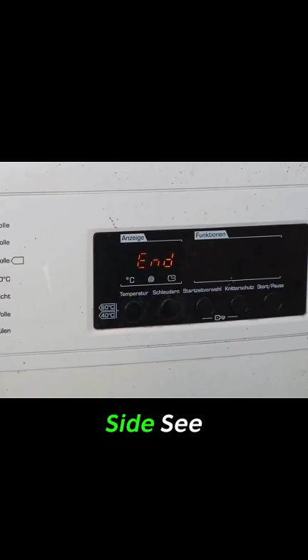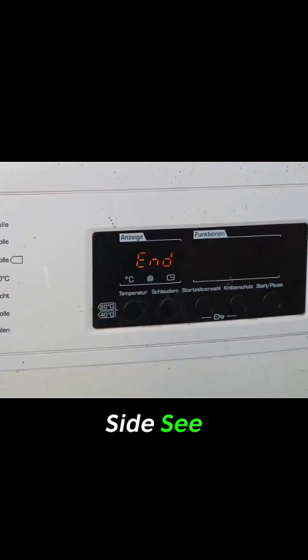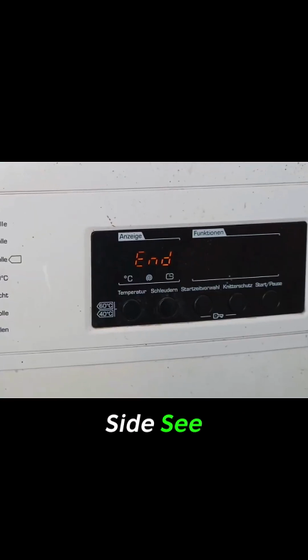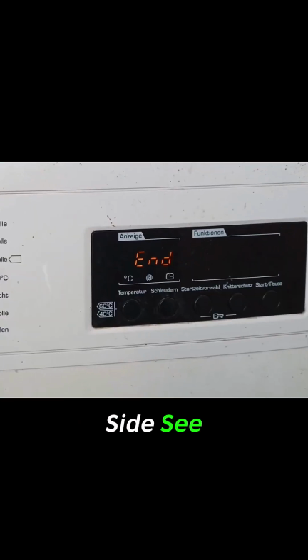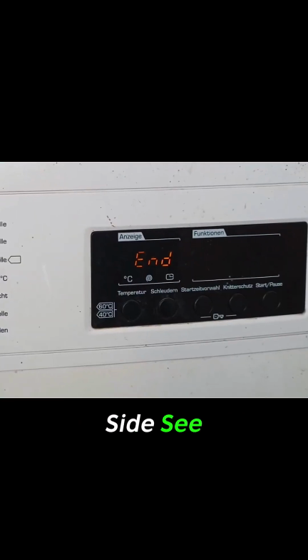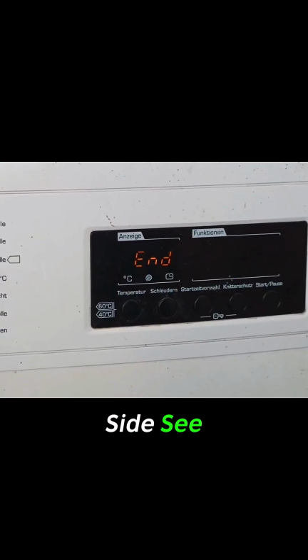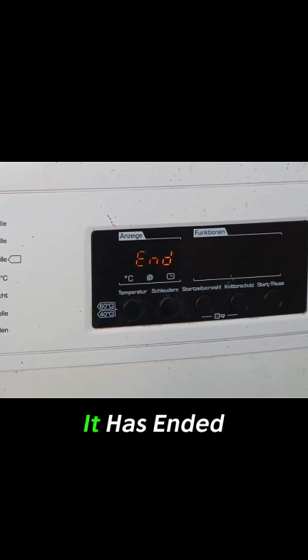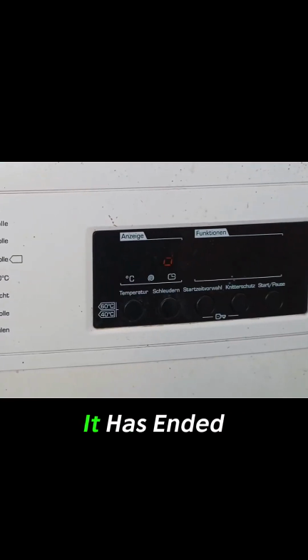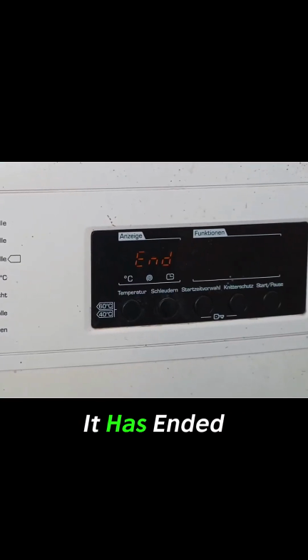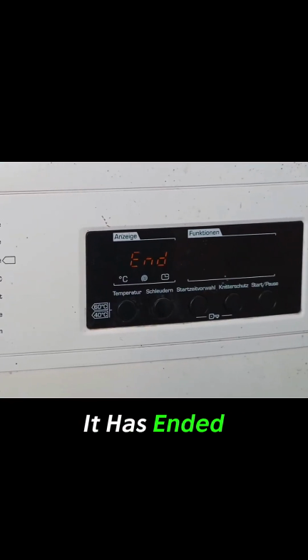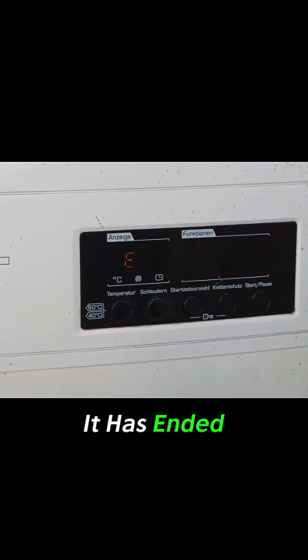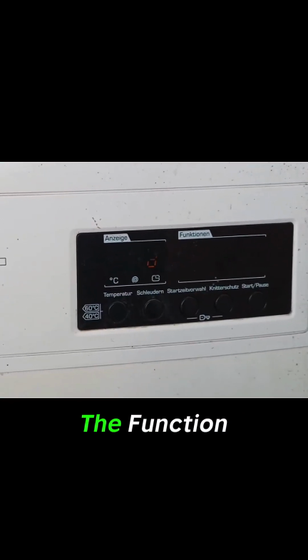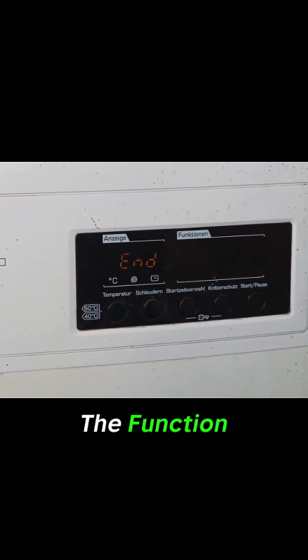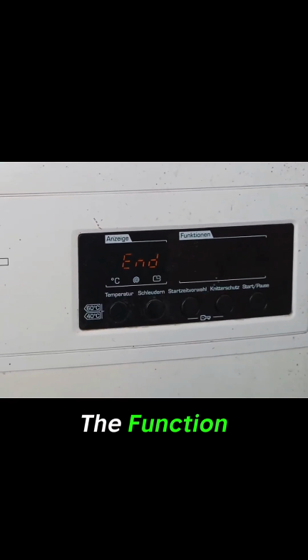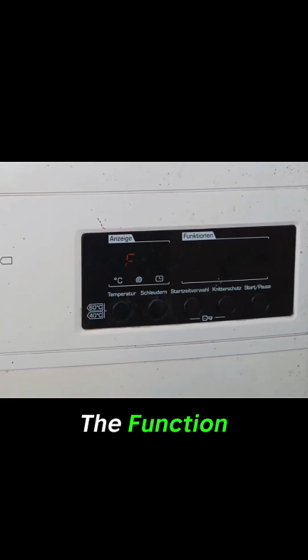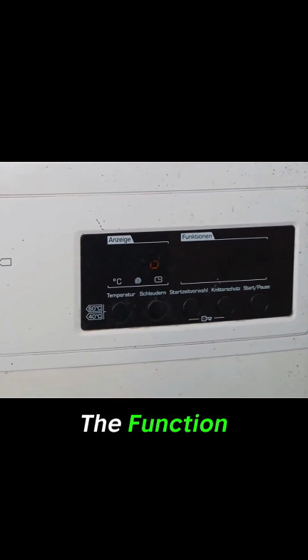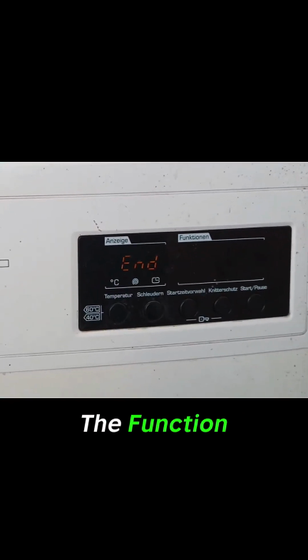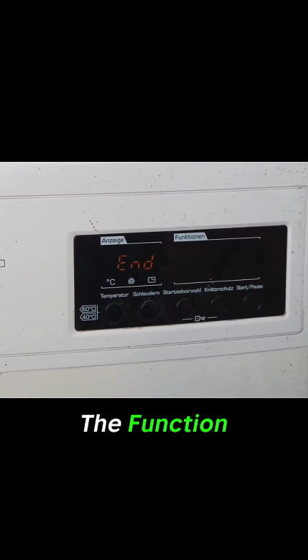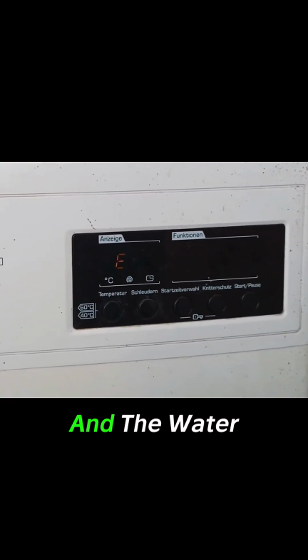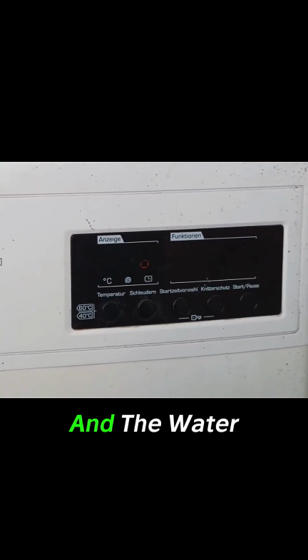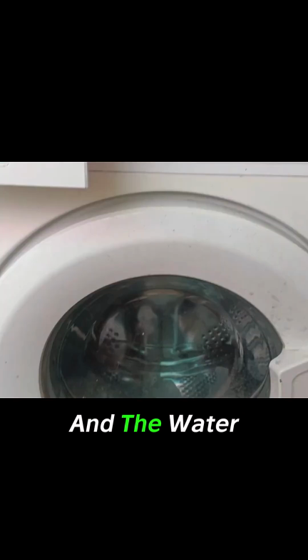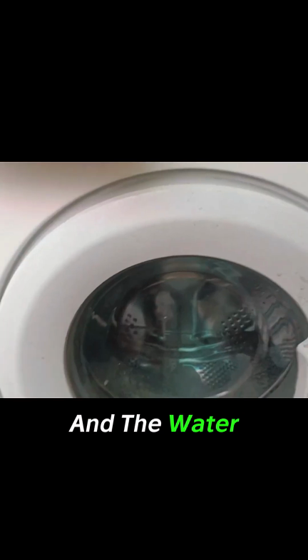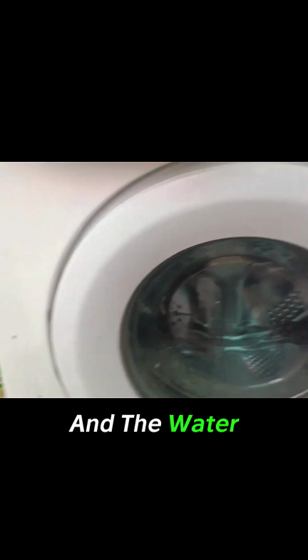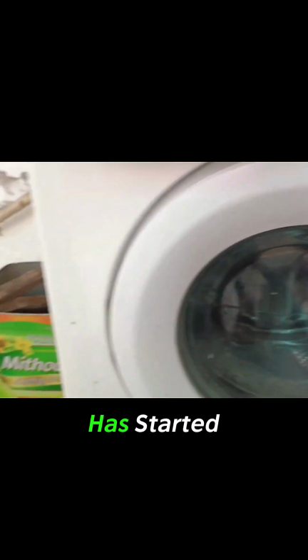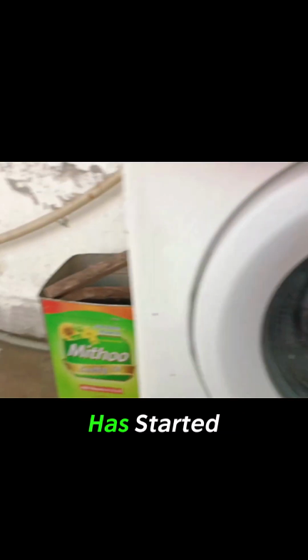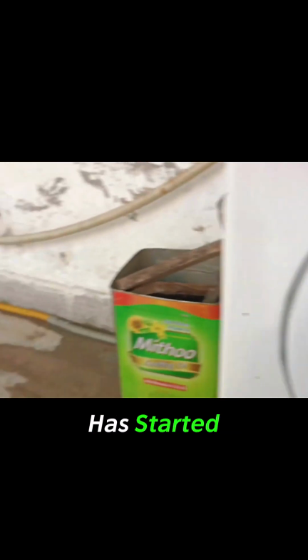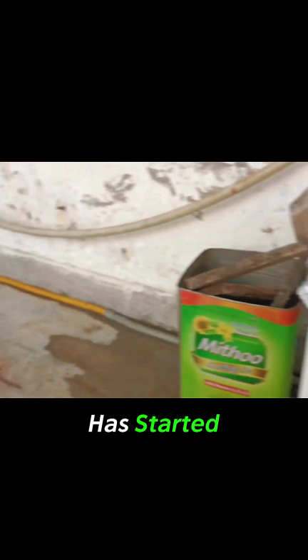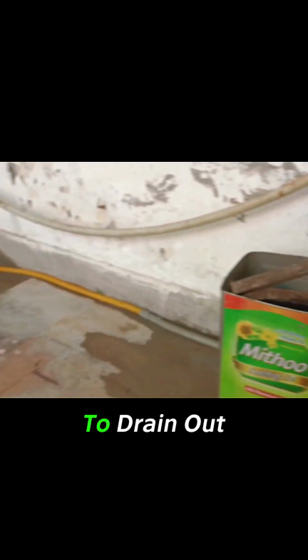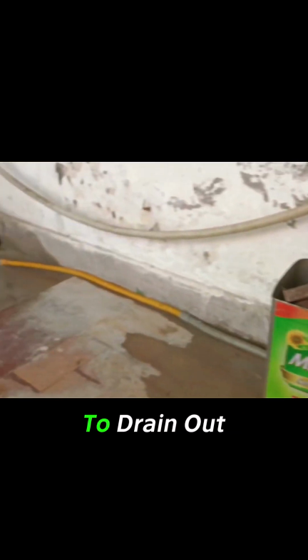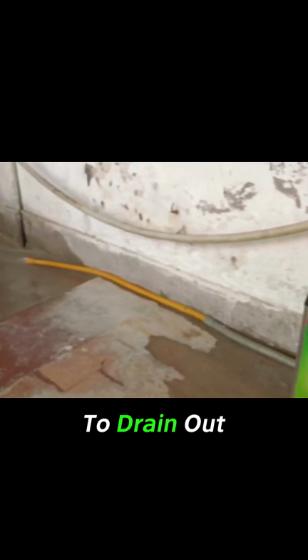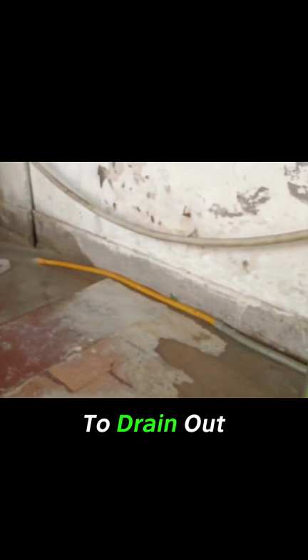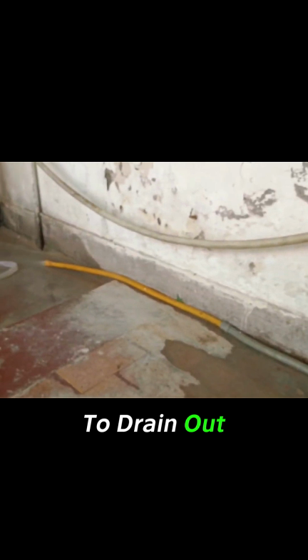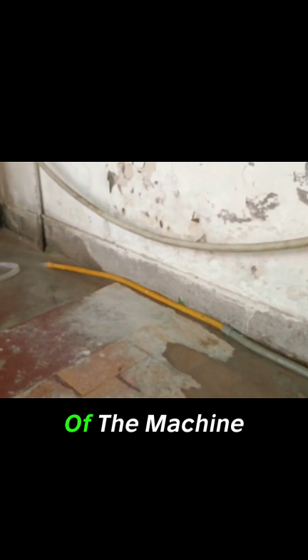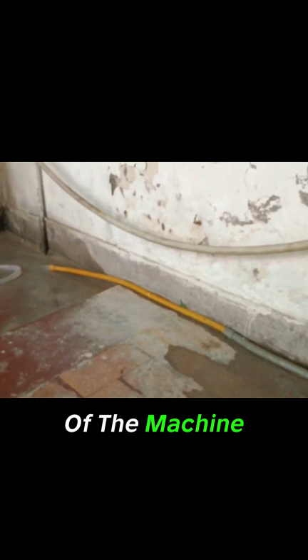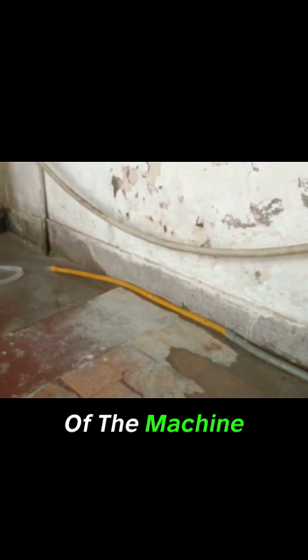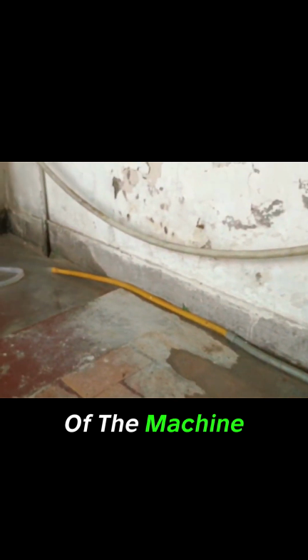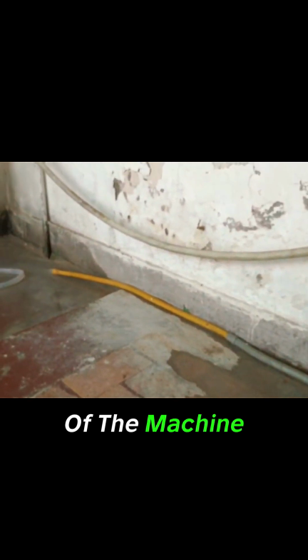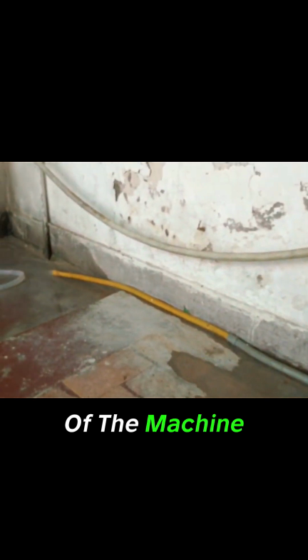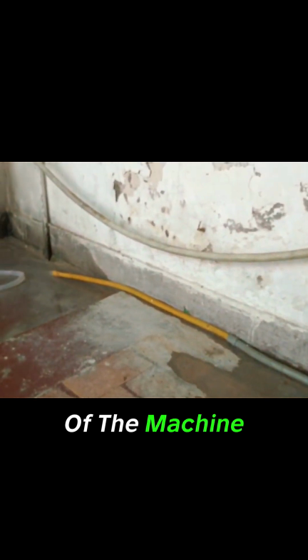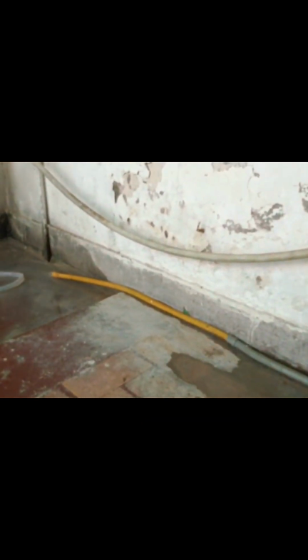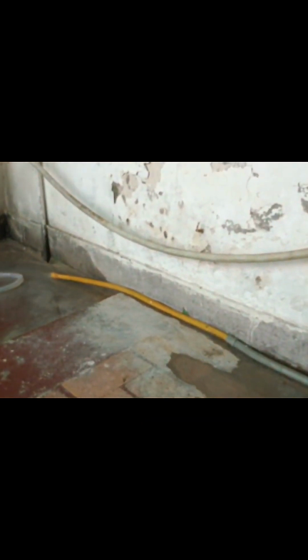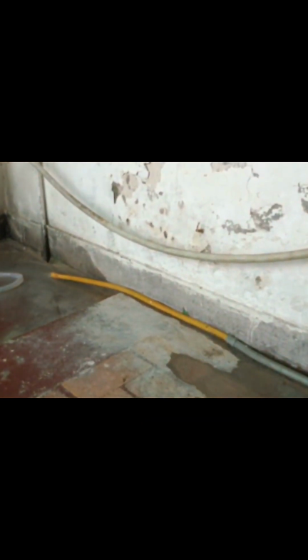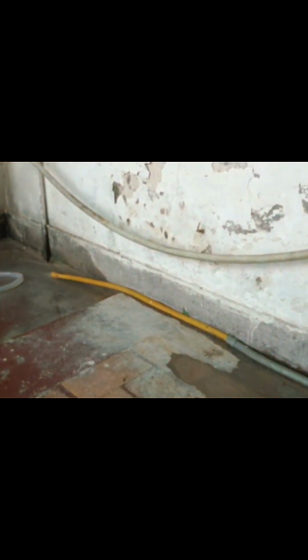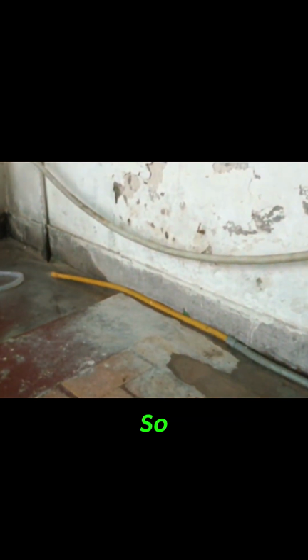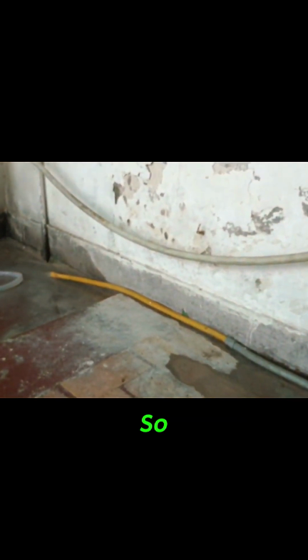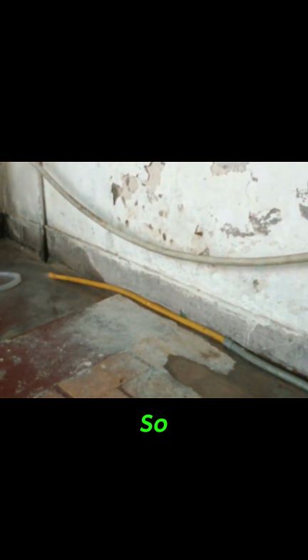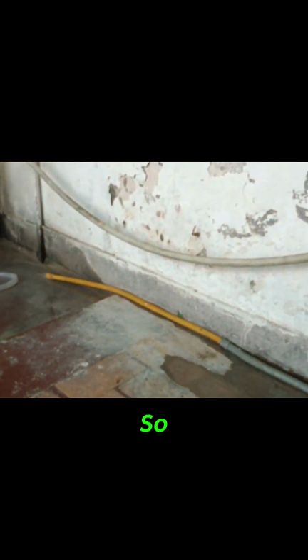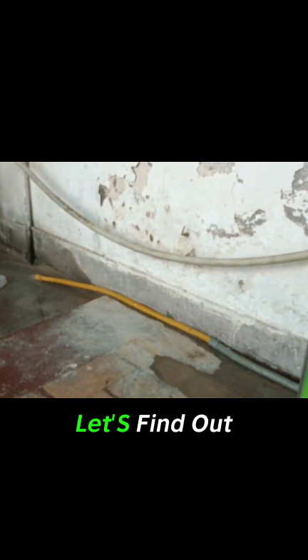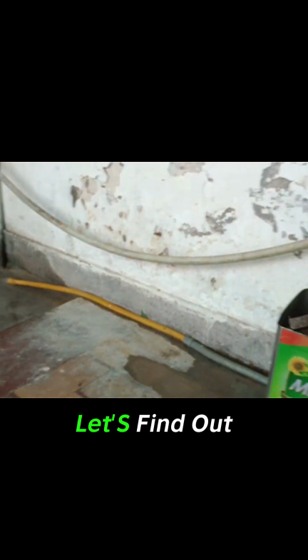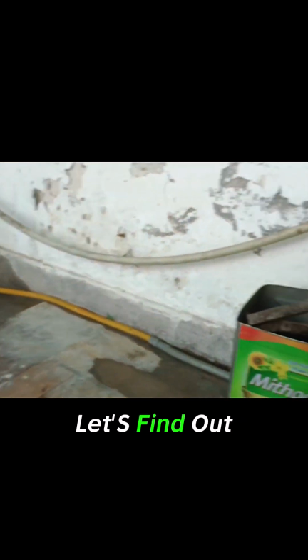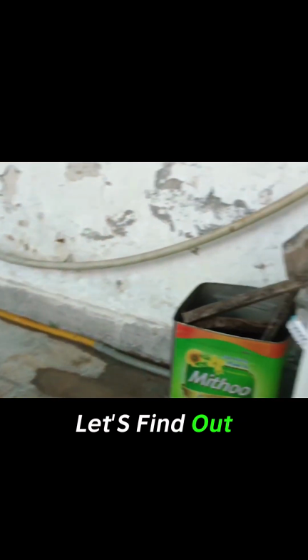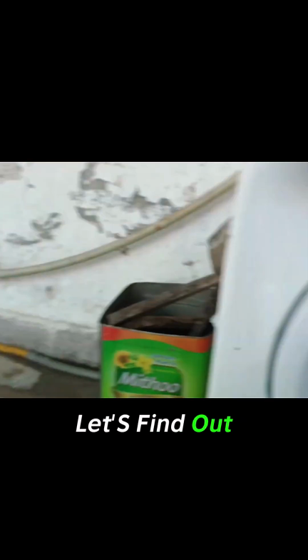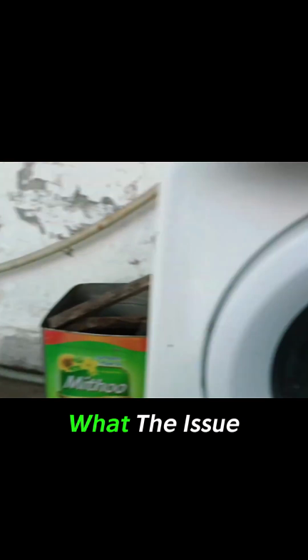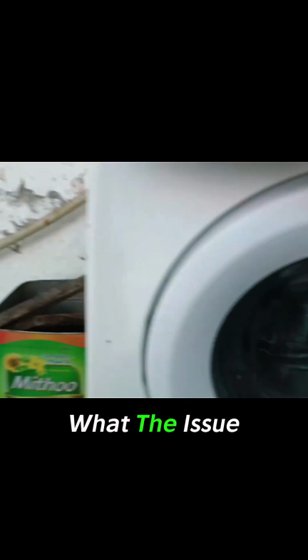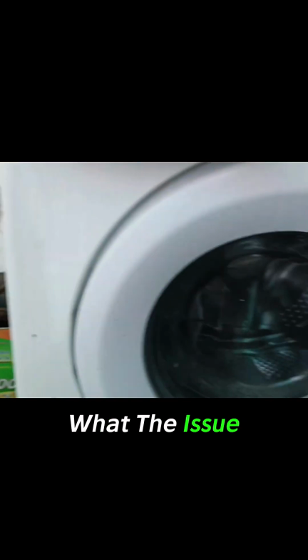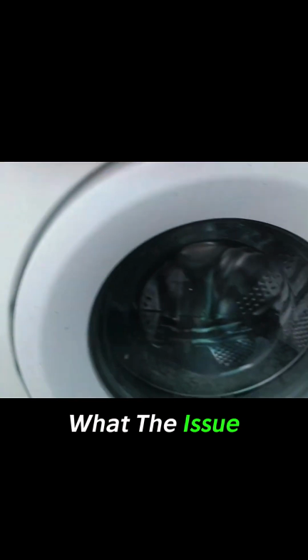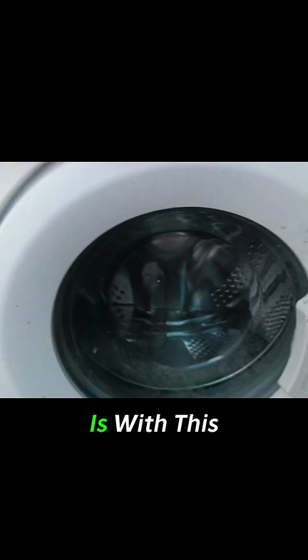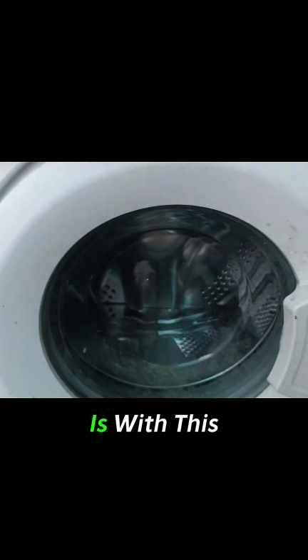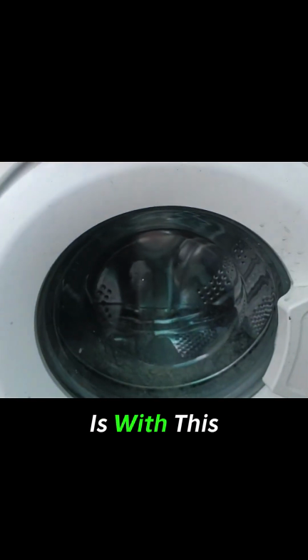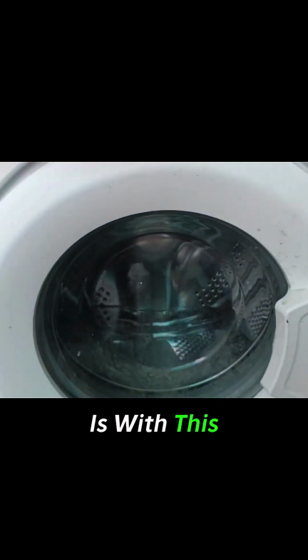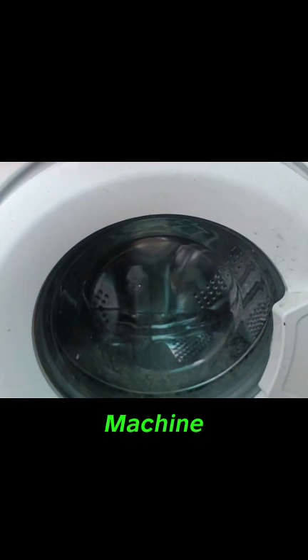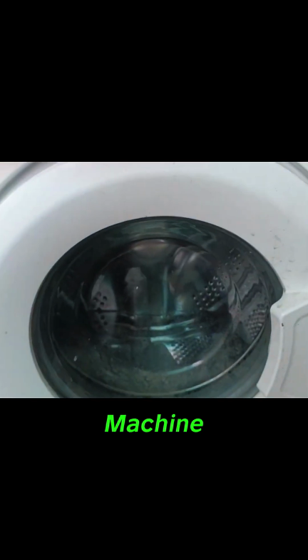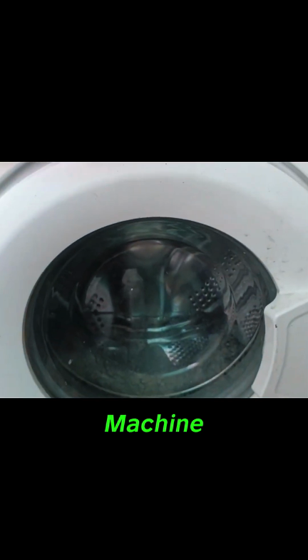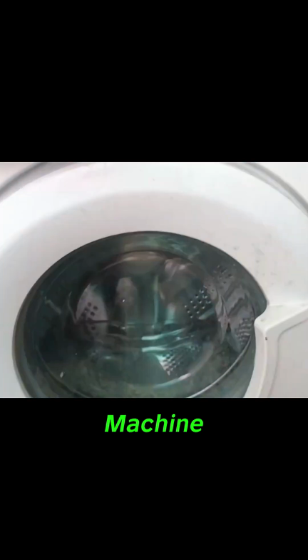It has ended the function, and the water has started to drain out of the machine. So let's find out what the issue is with this machine.